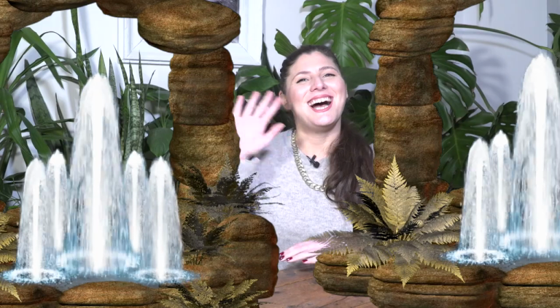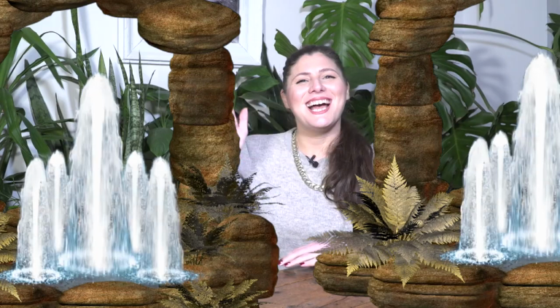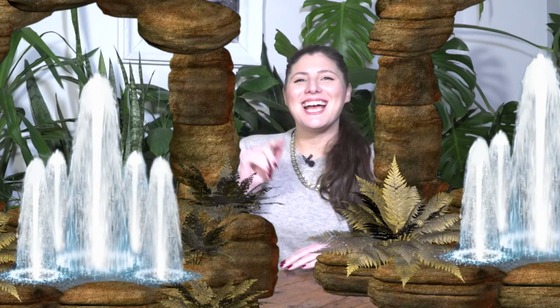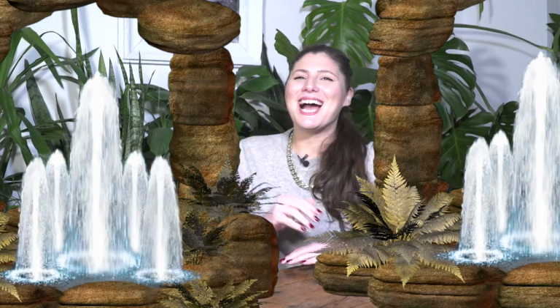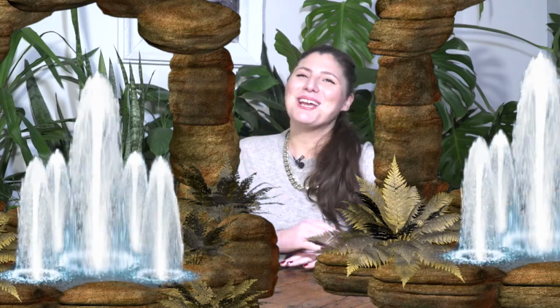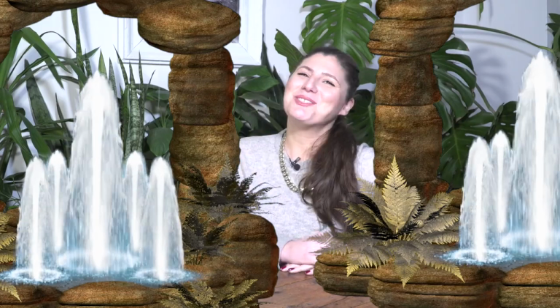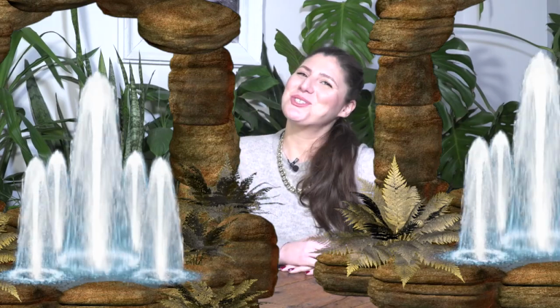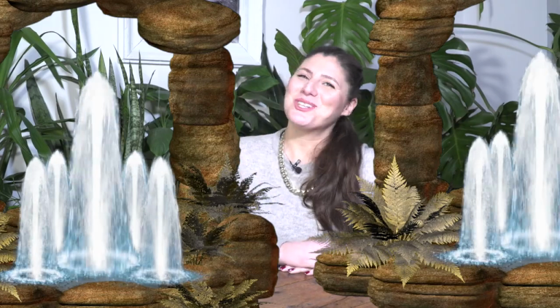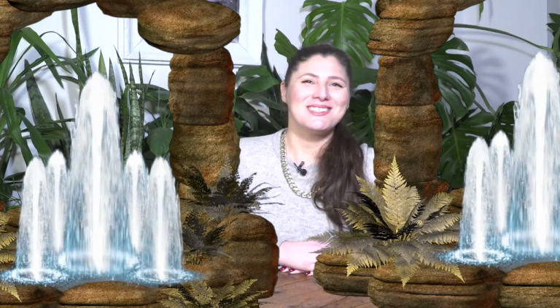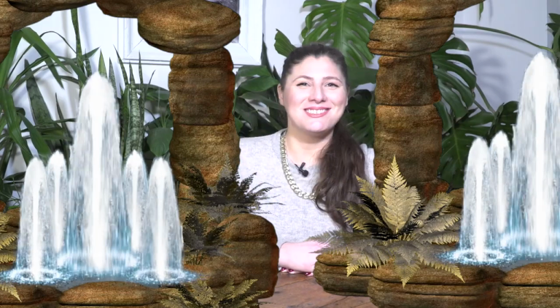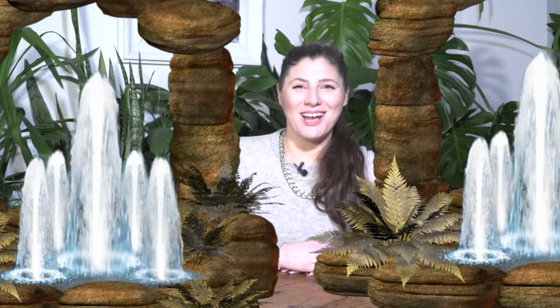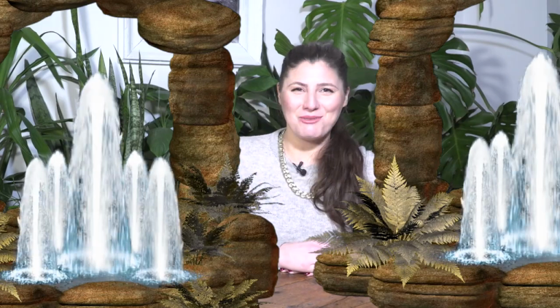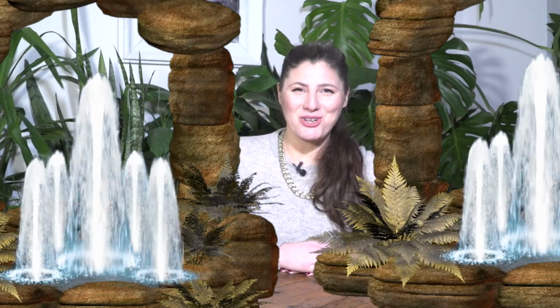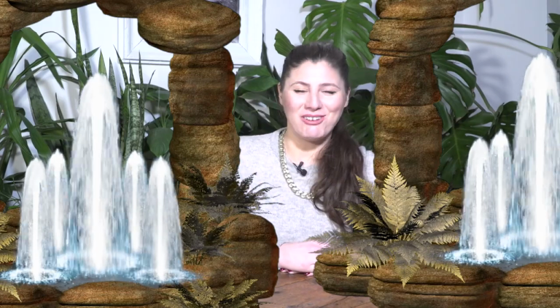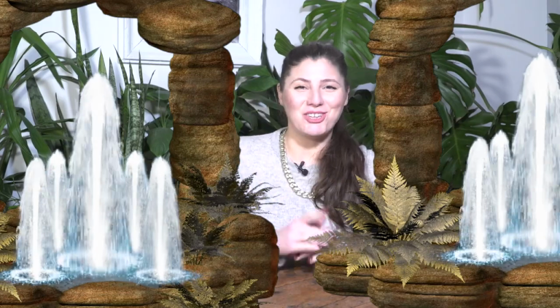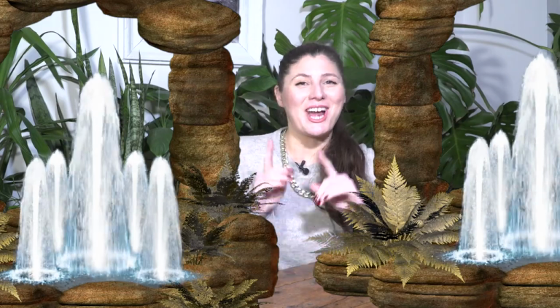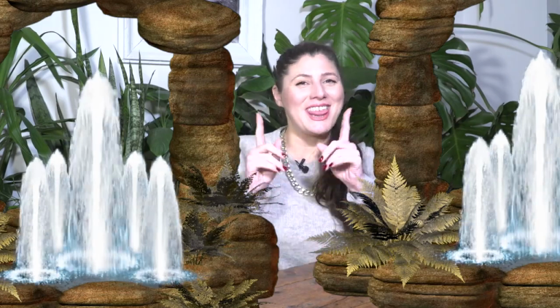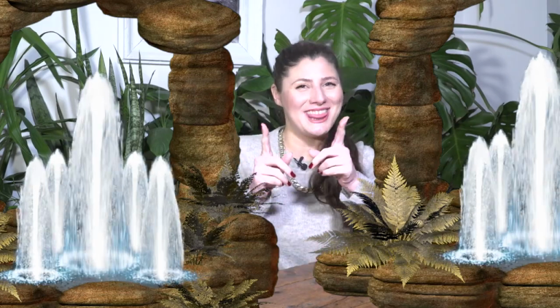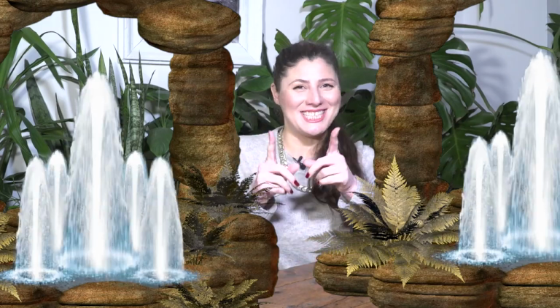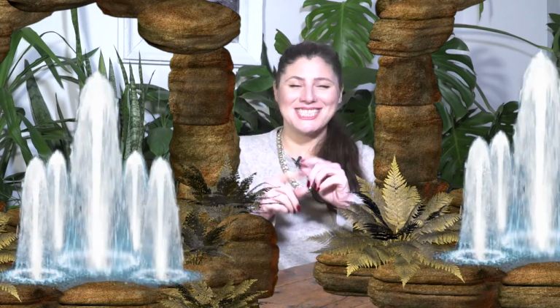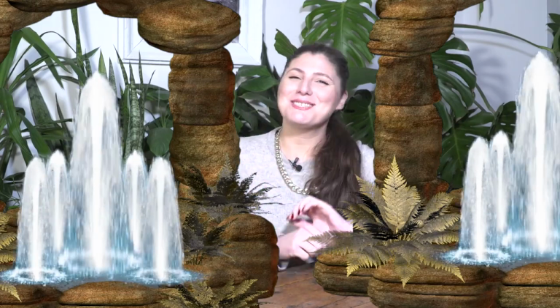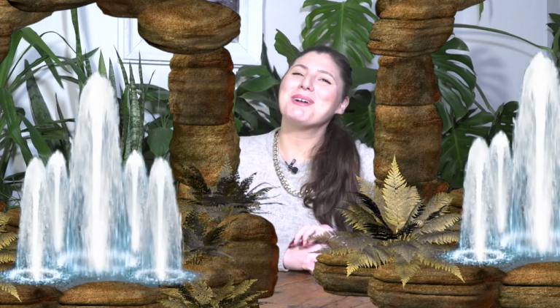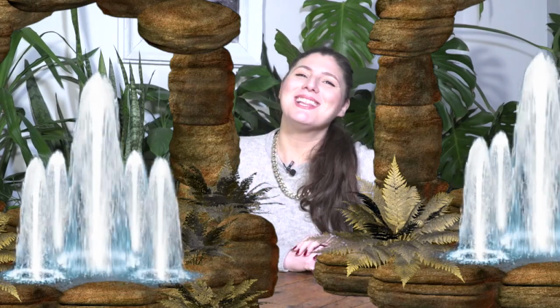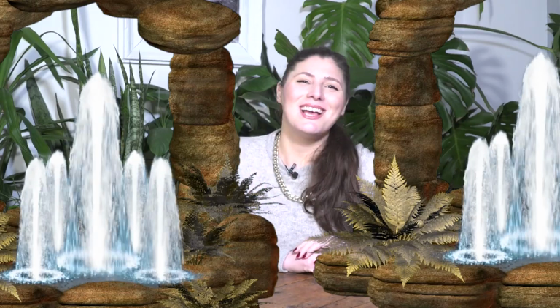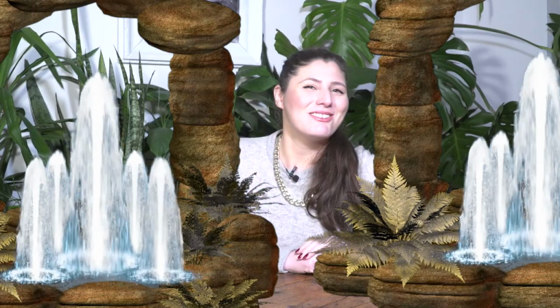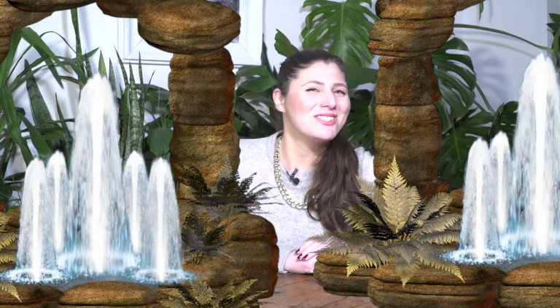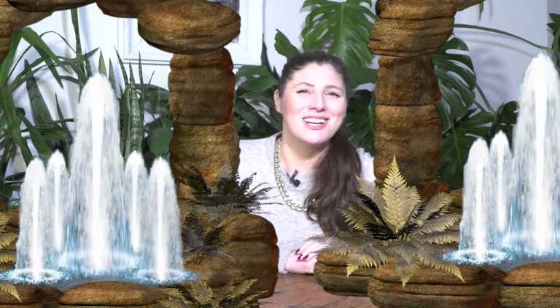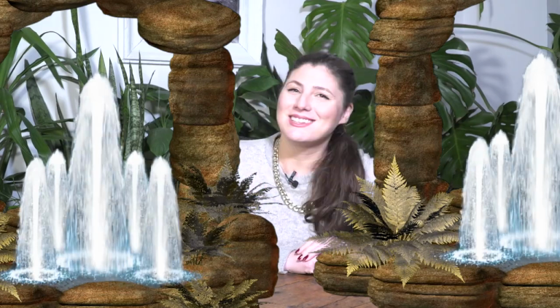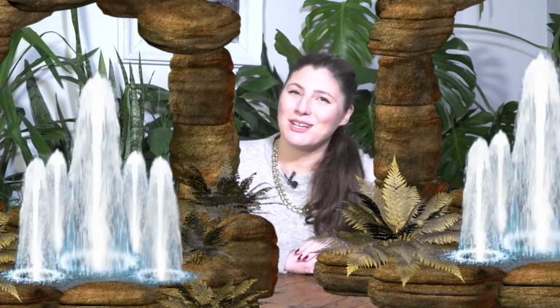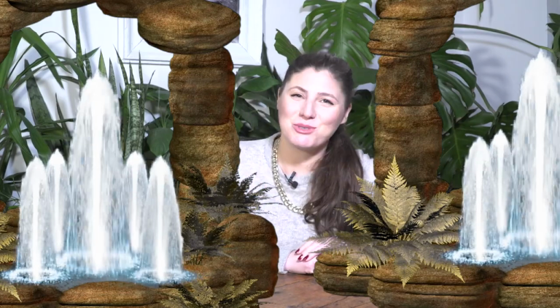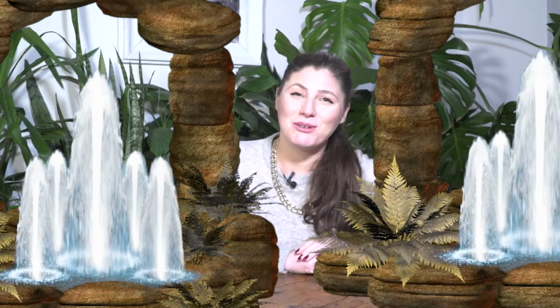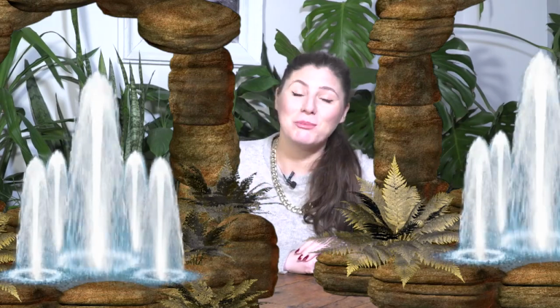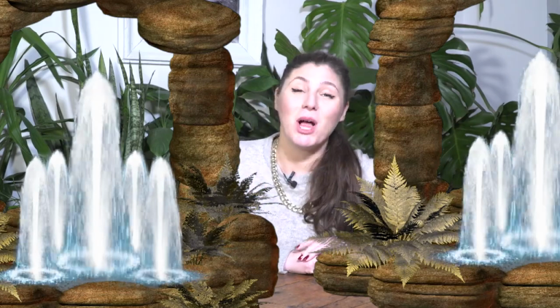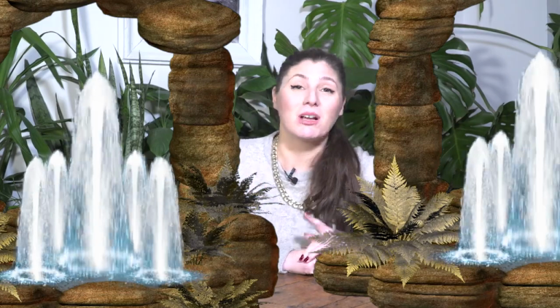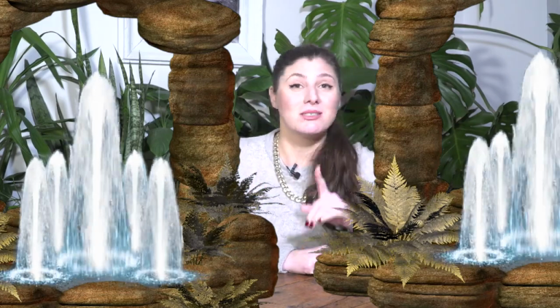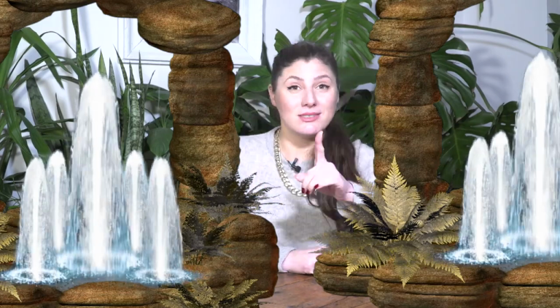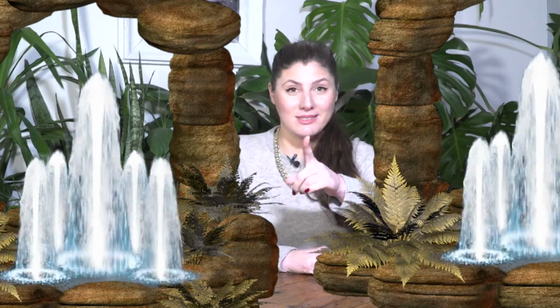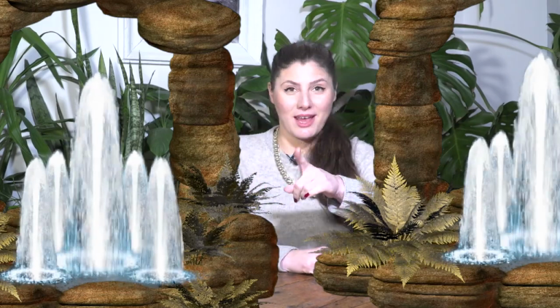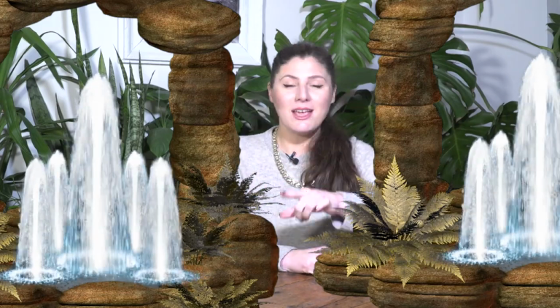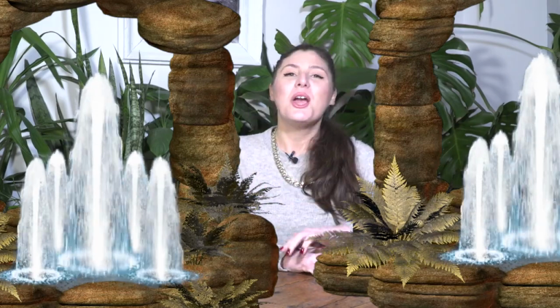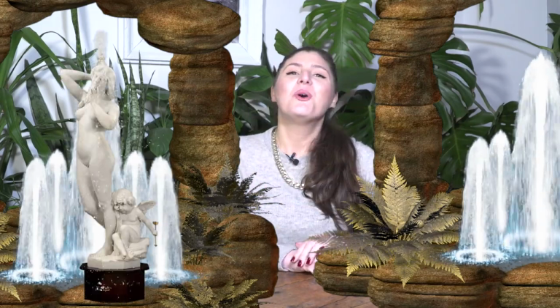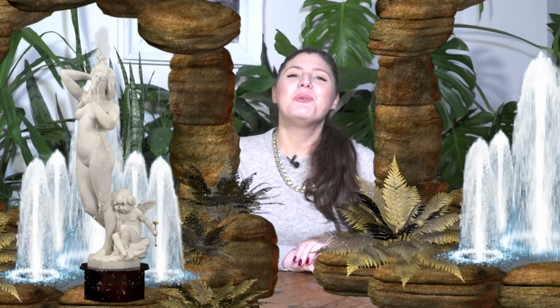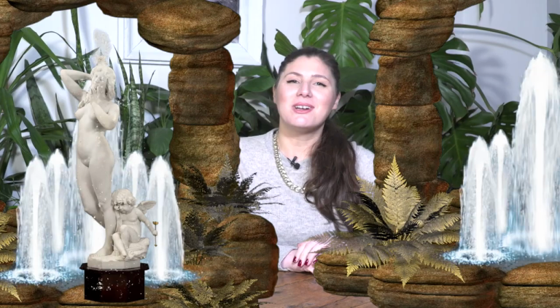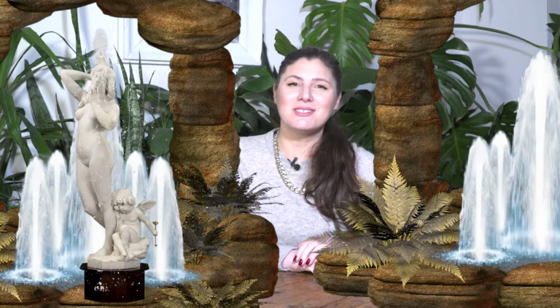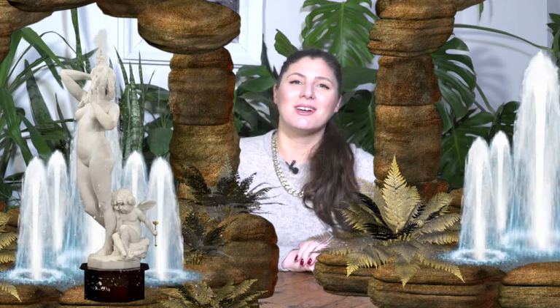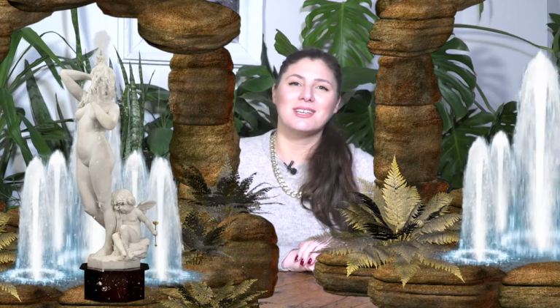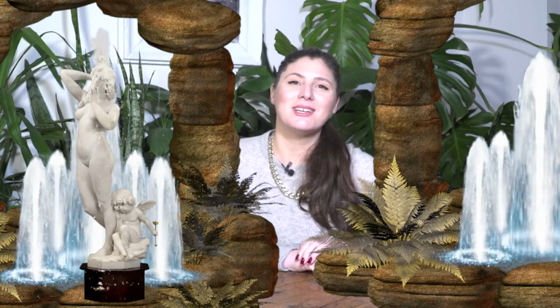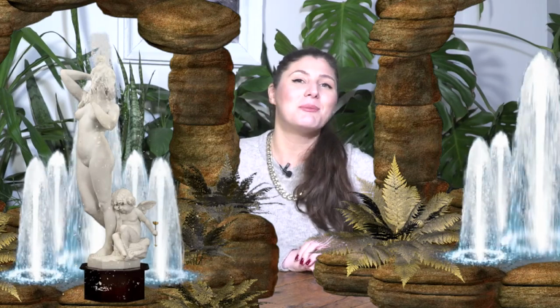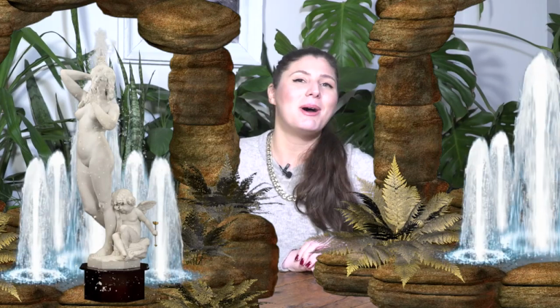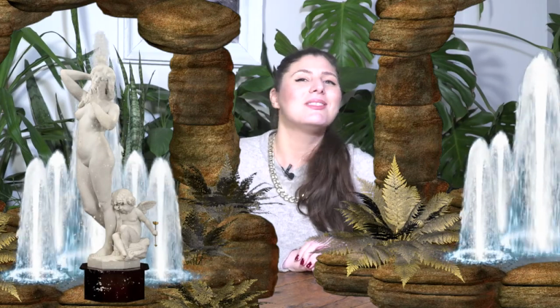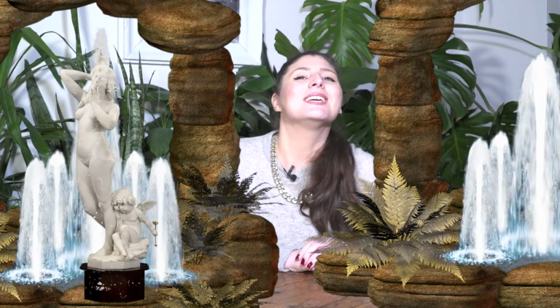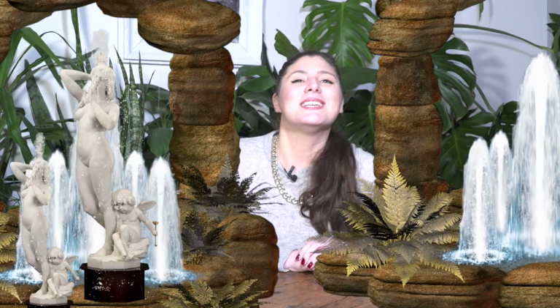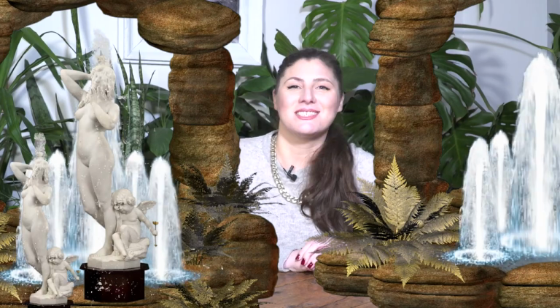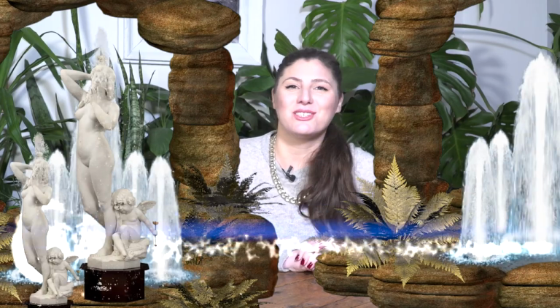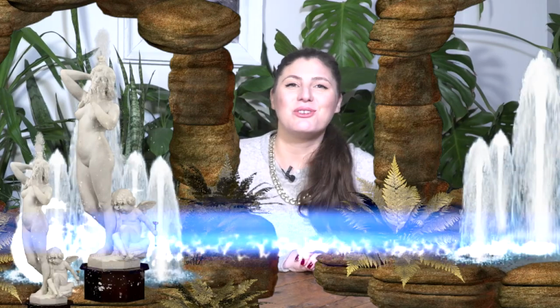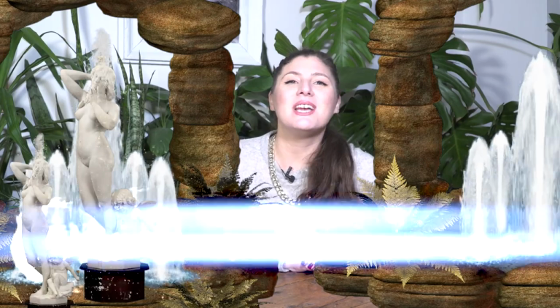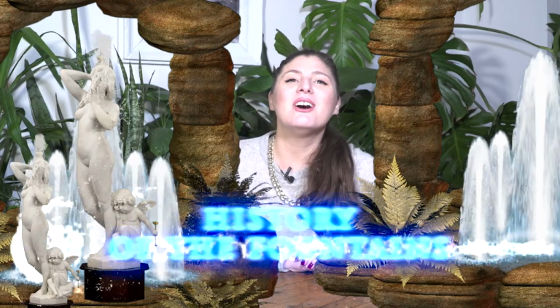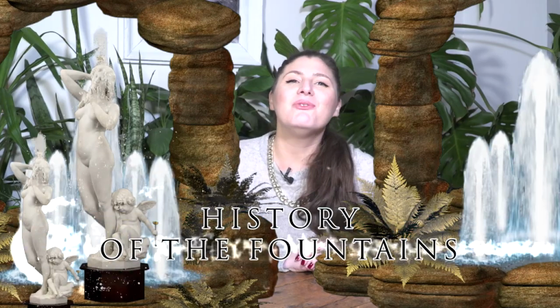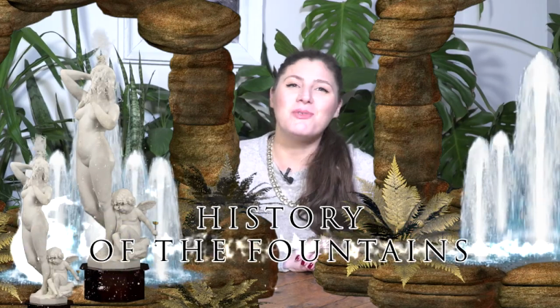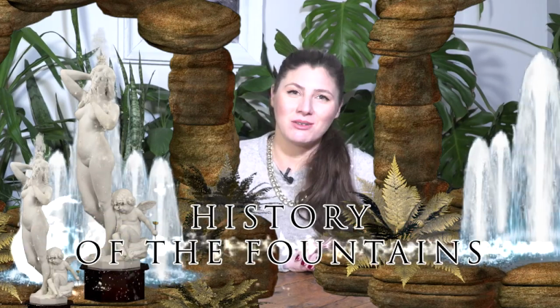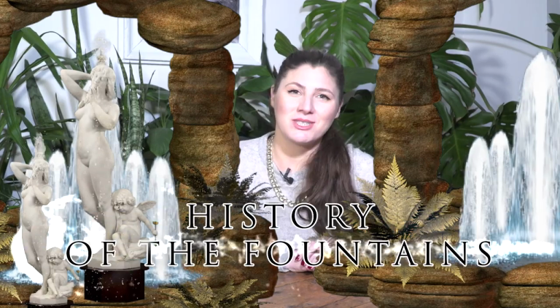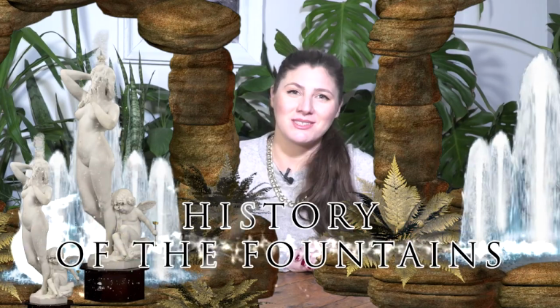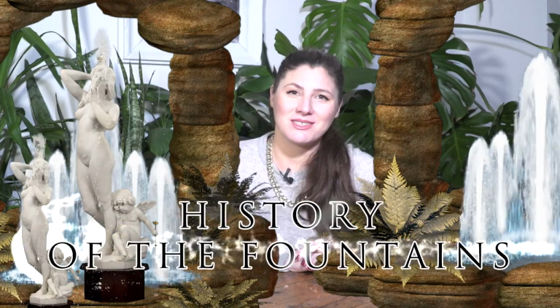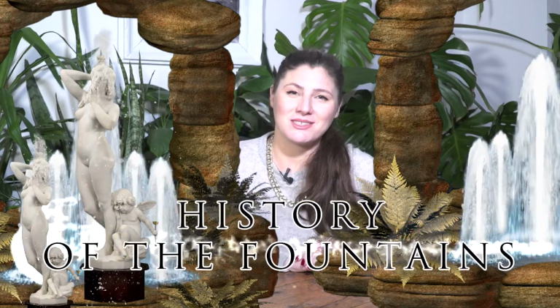Hi, I'm Giora, the Time Traveler, and this is my Lifestyle Time Travel Blog. Today, we are talking about the history of fountains.